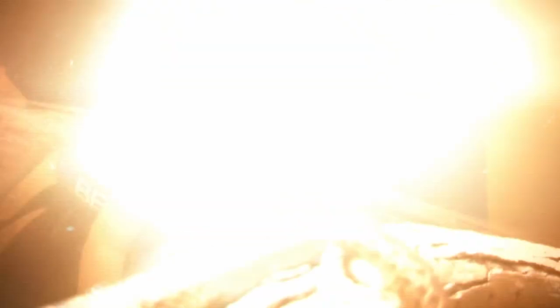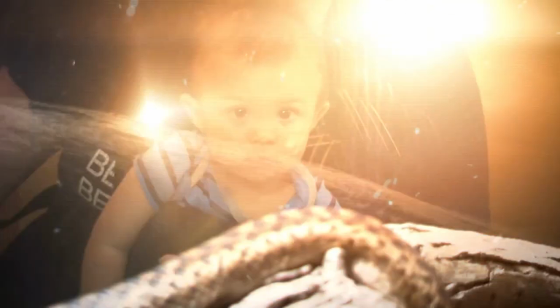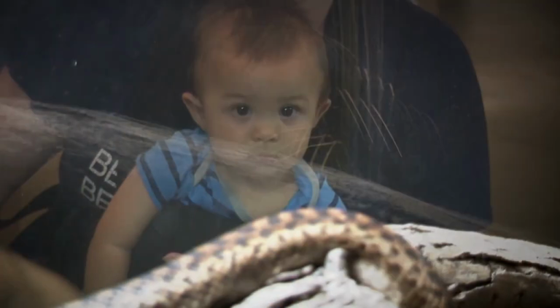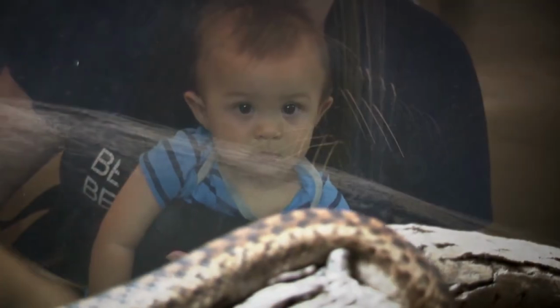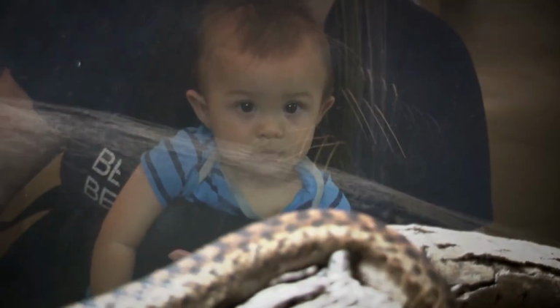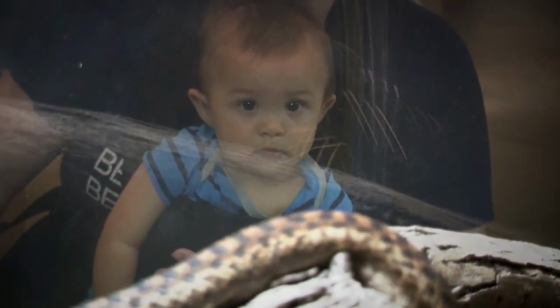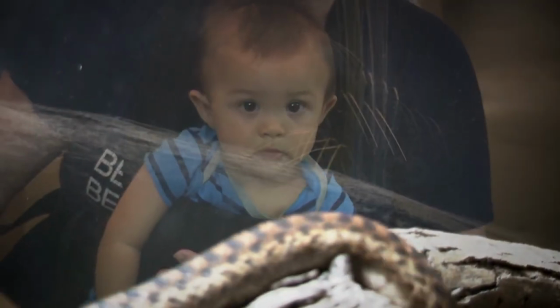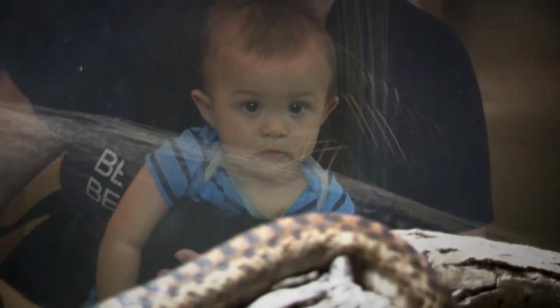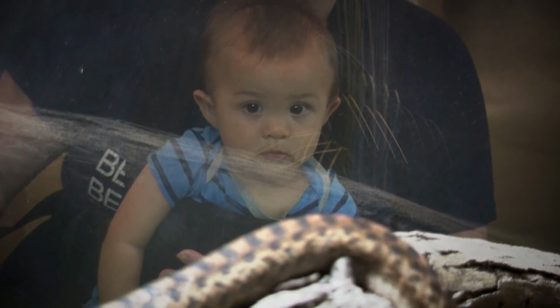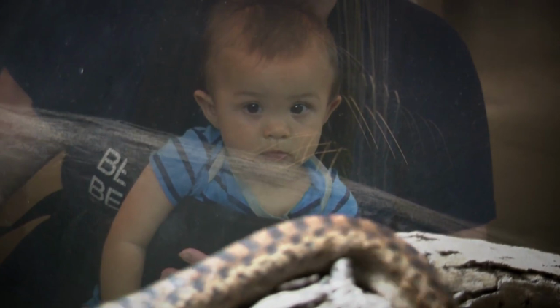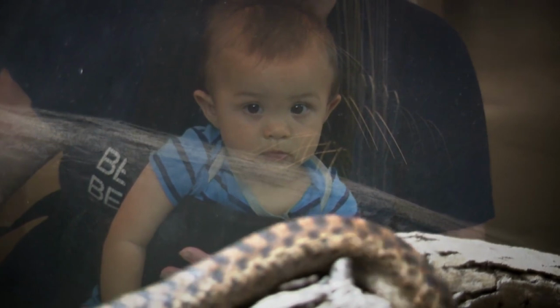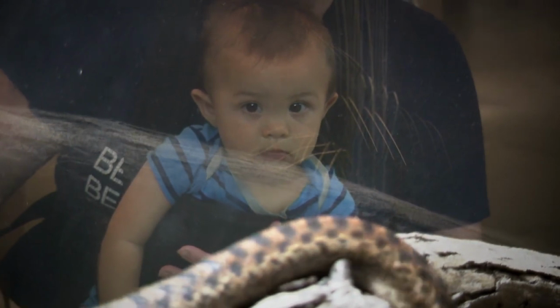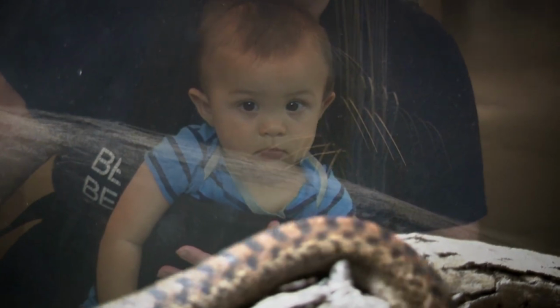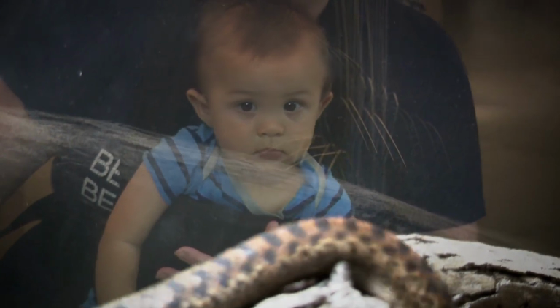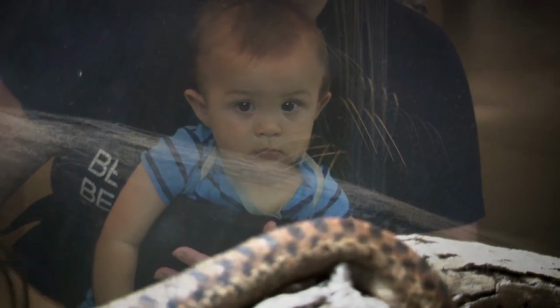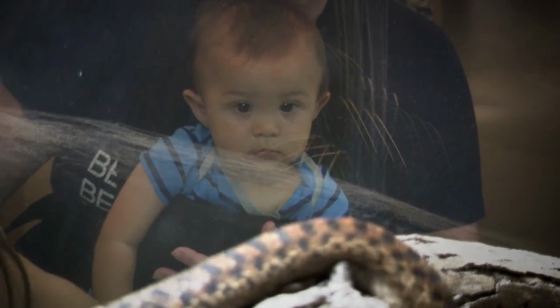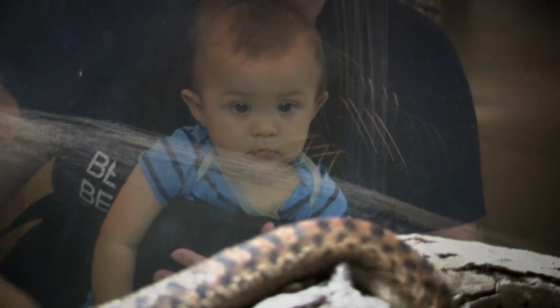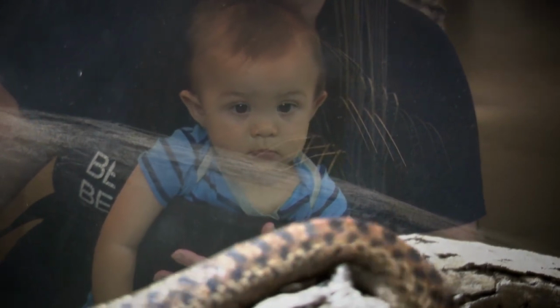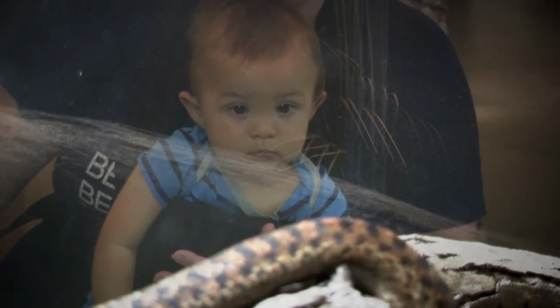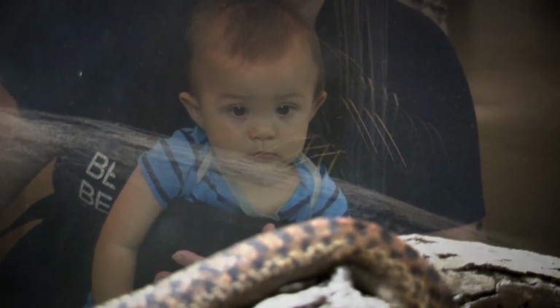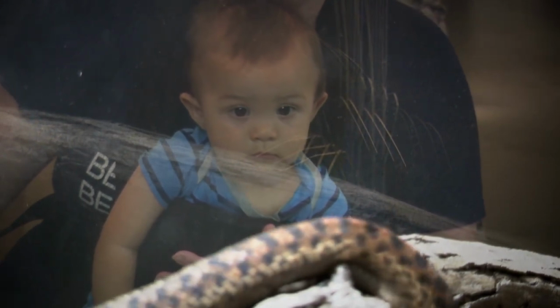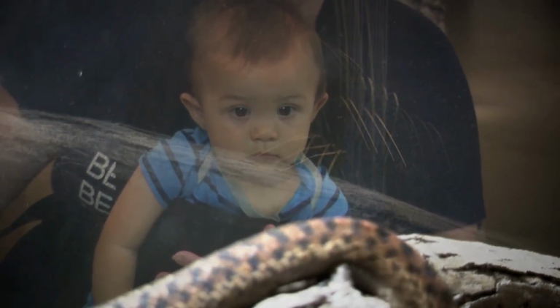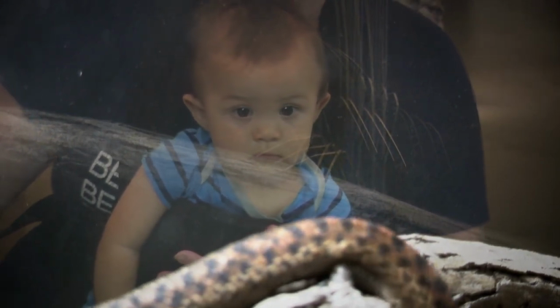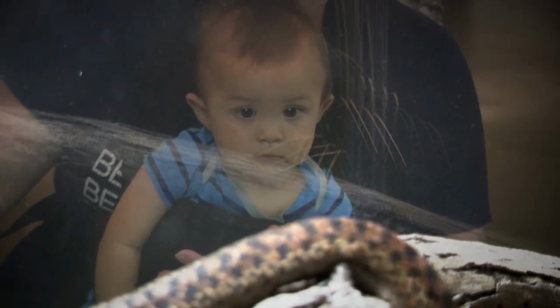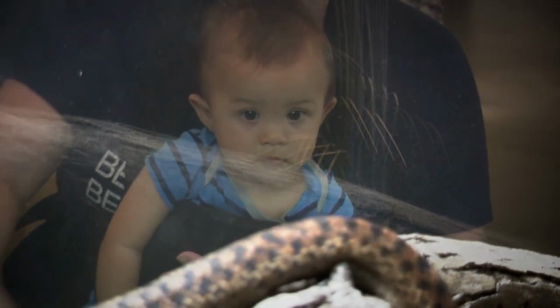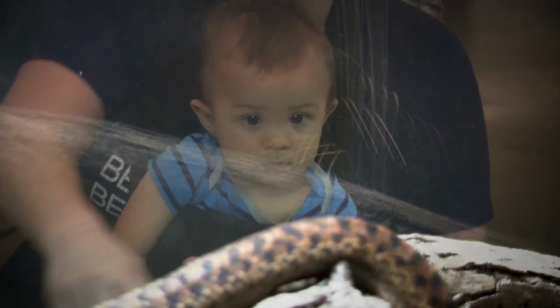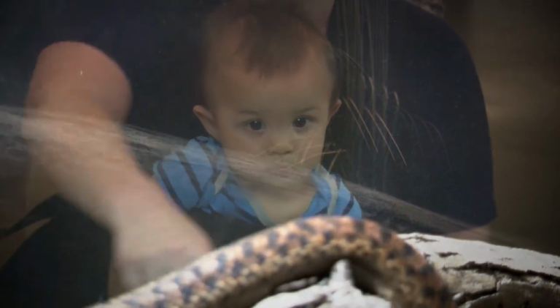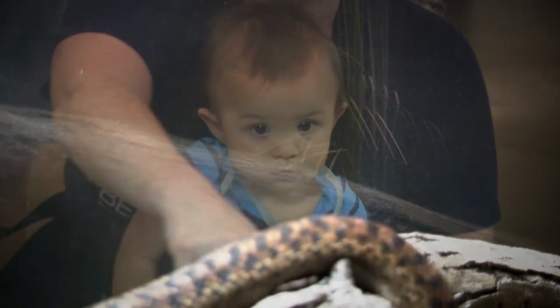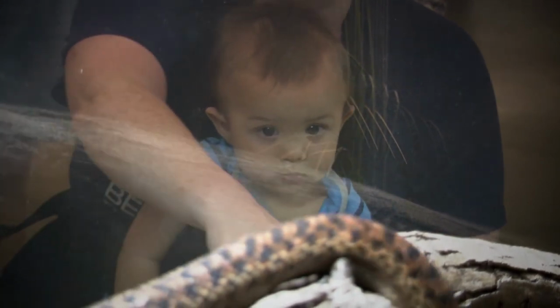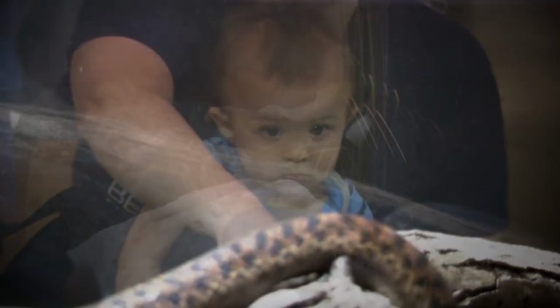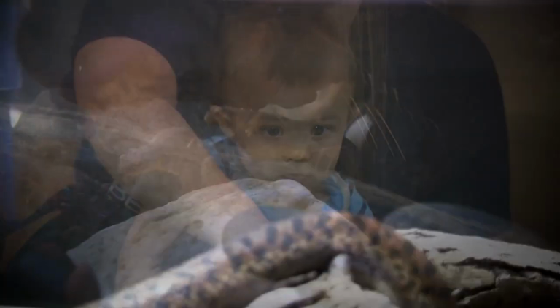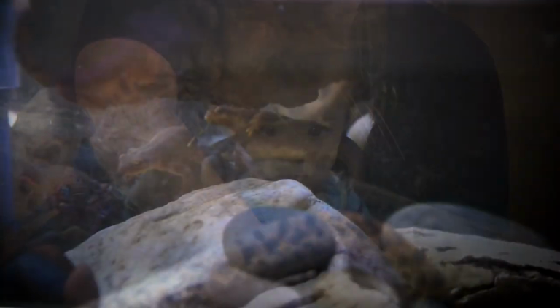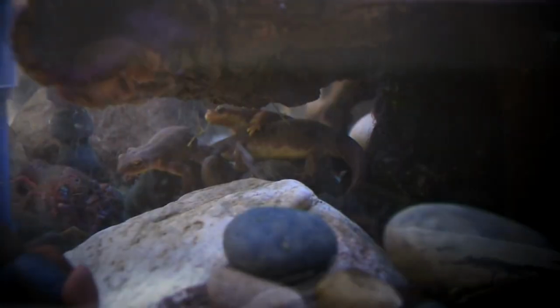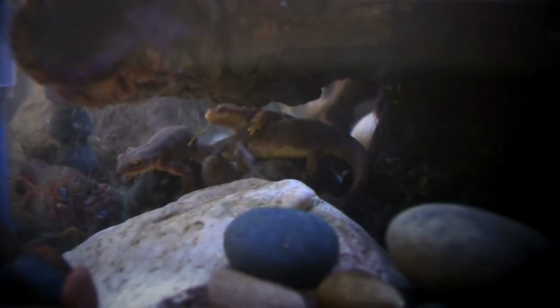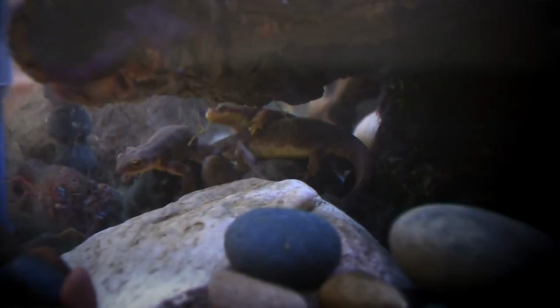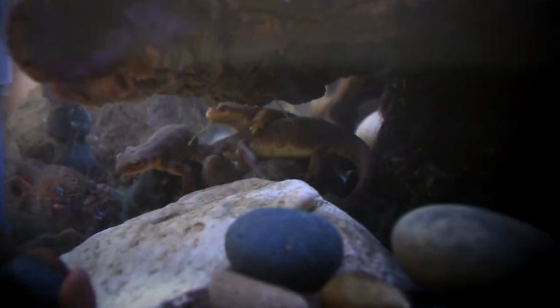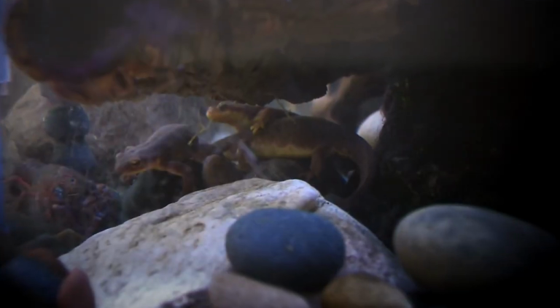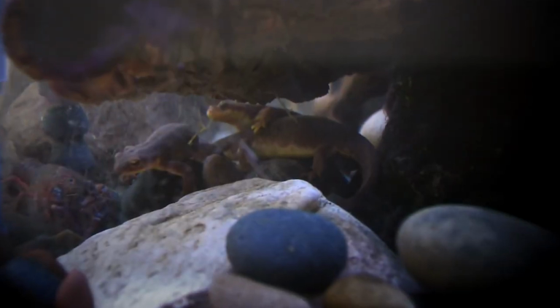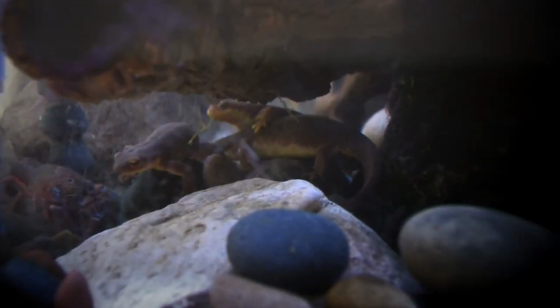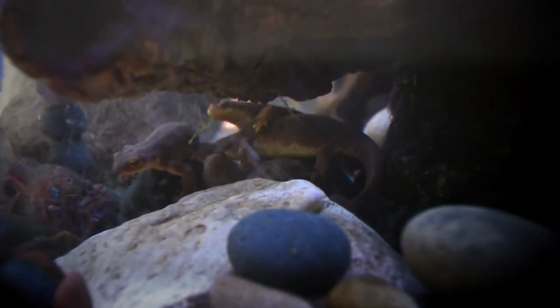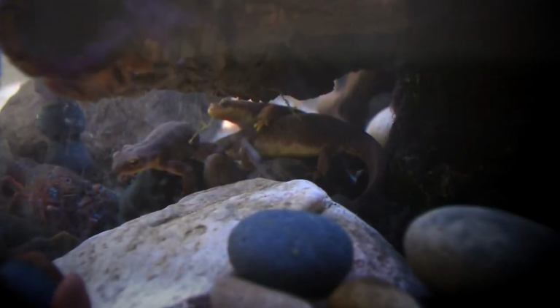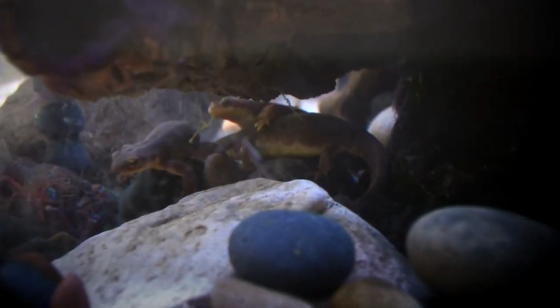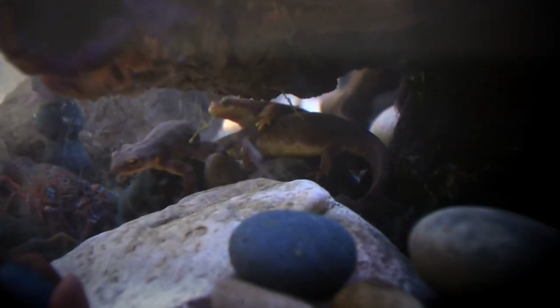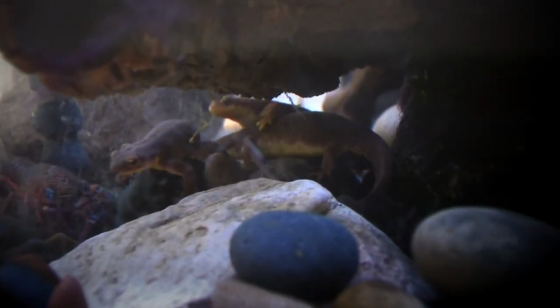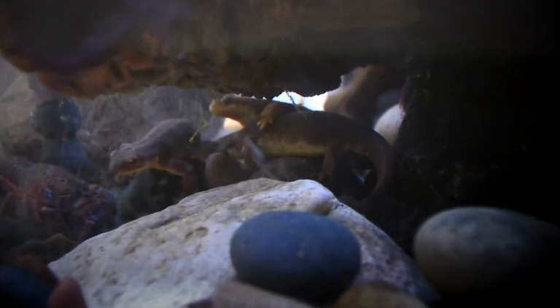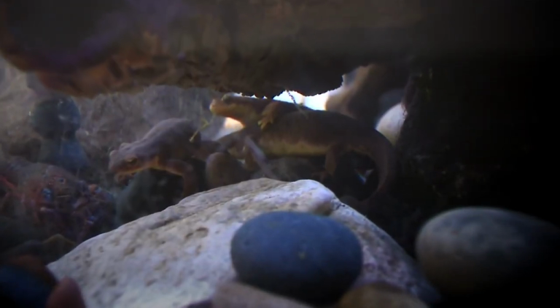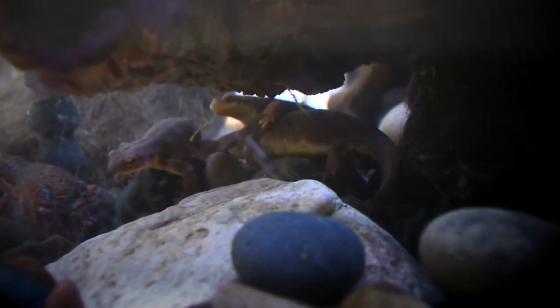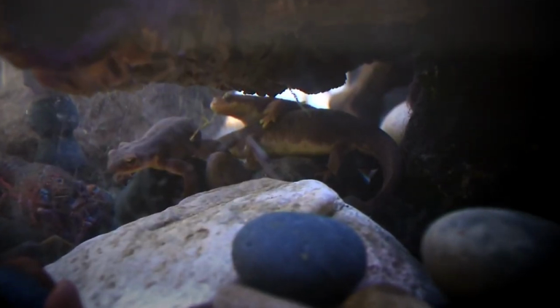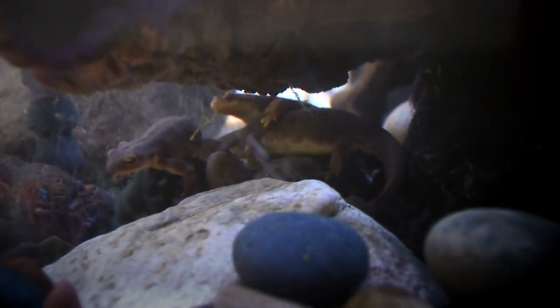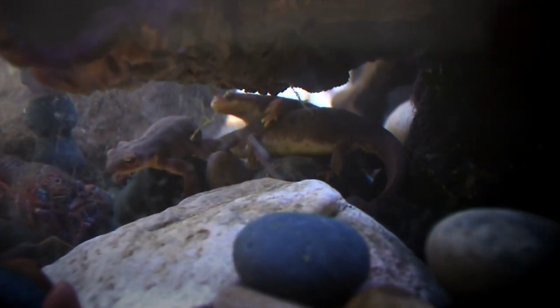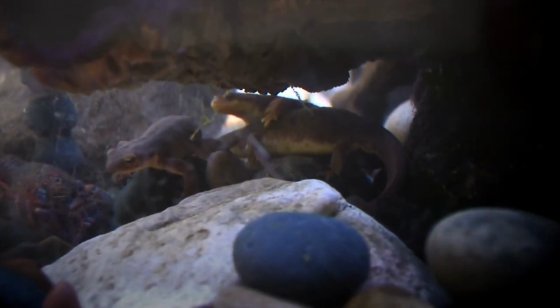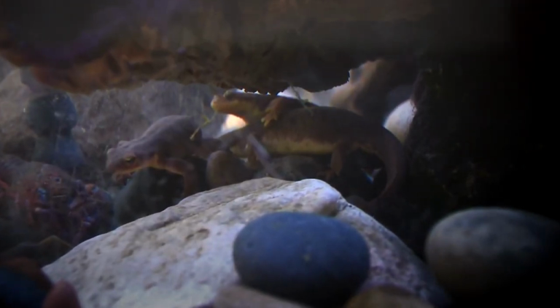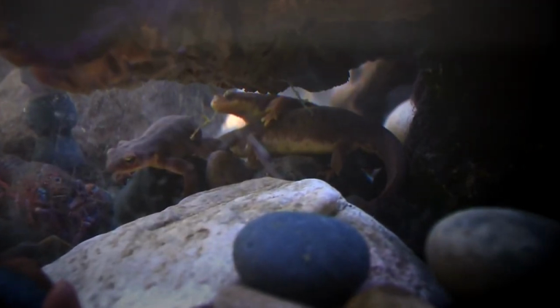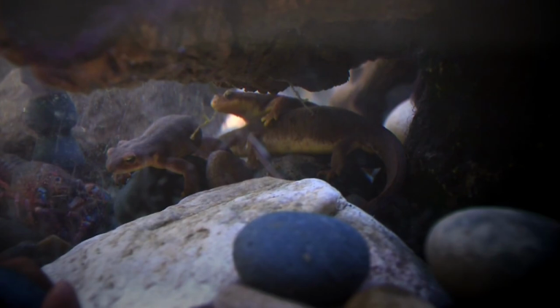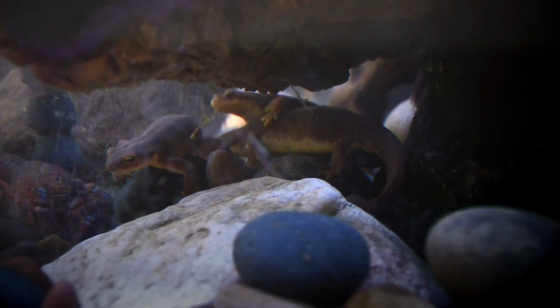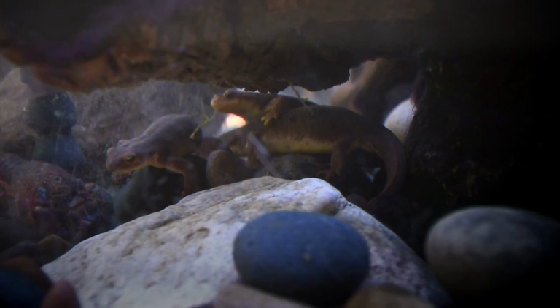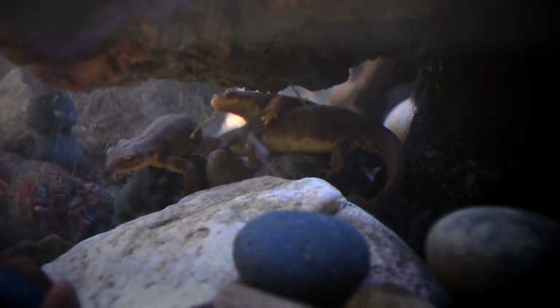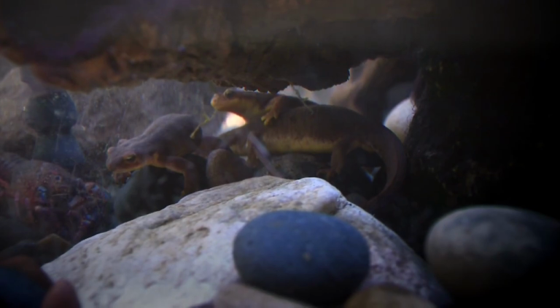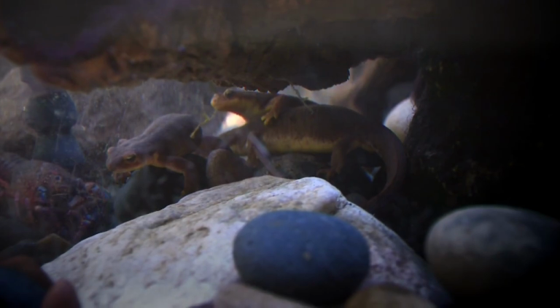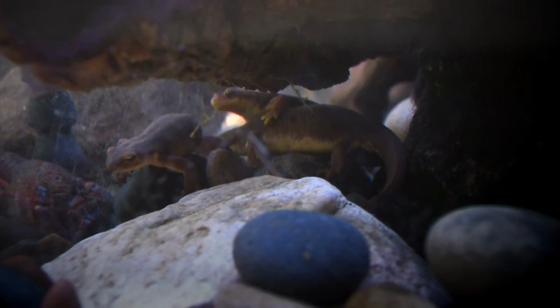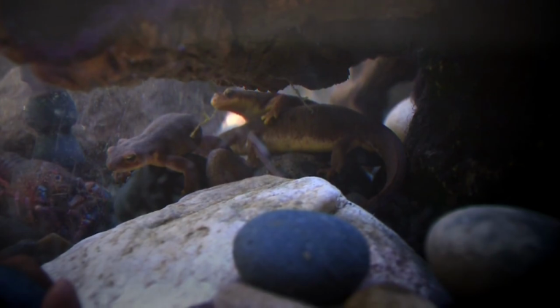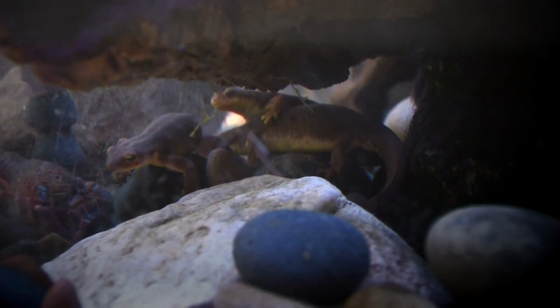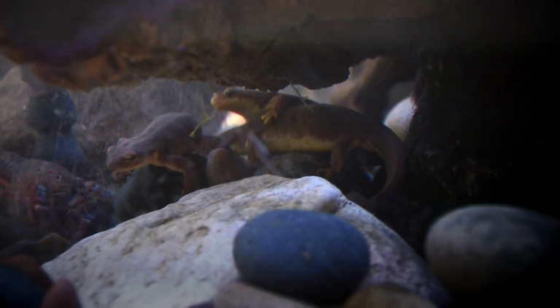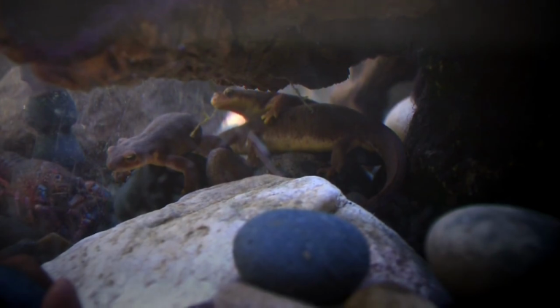In the museum's nature lab, guests are encouraged to visit with live reptiles of all species and learn all about their habitats.